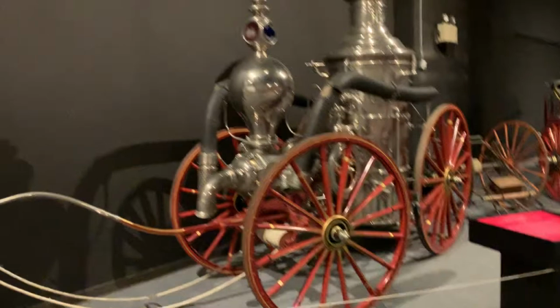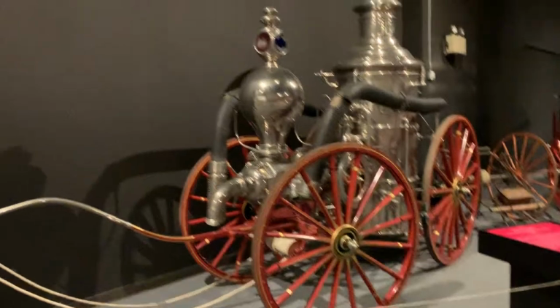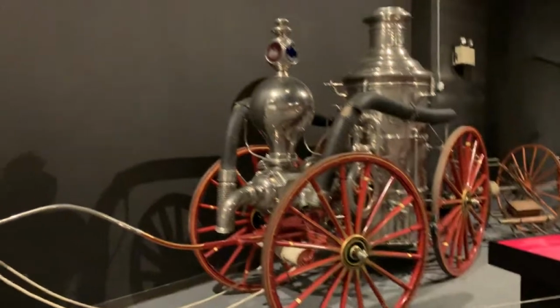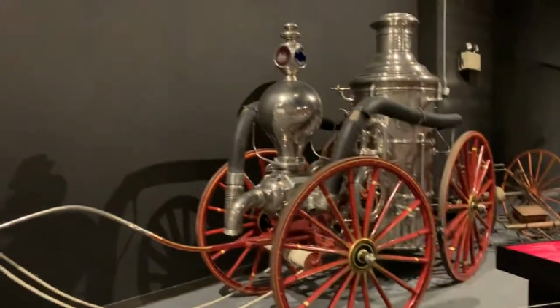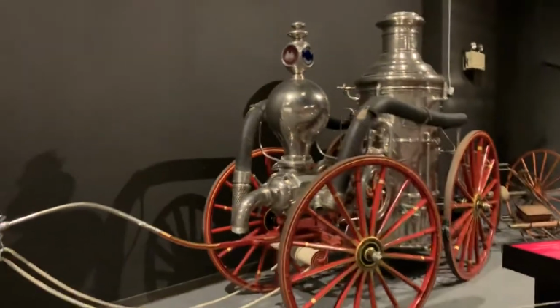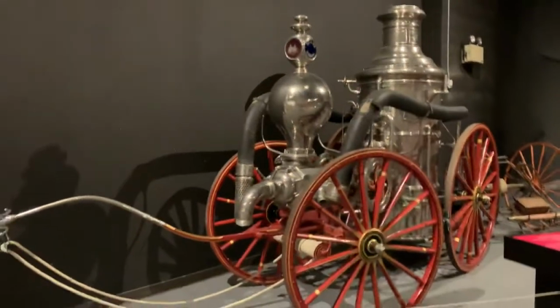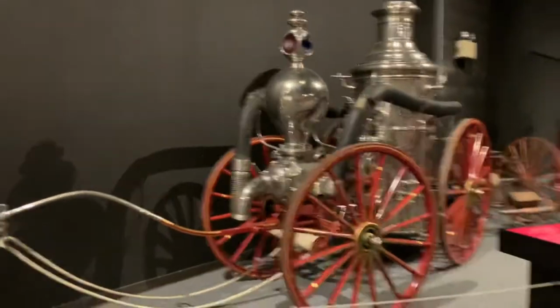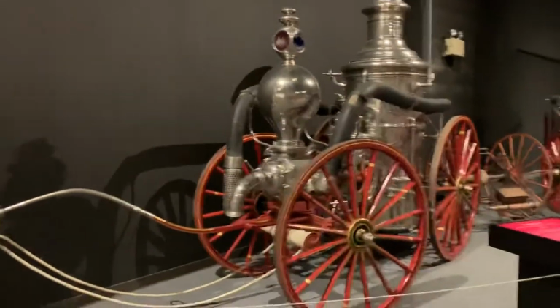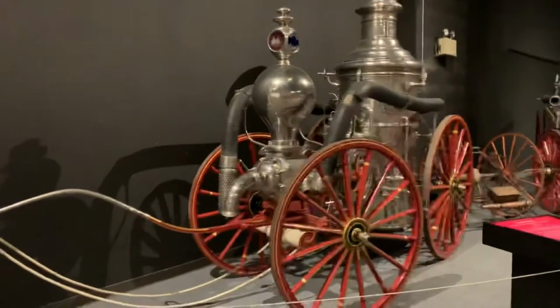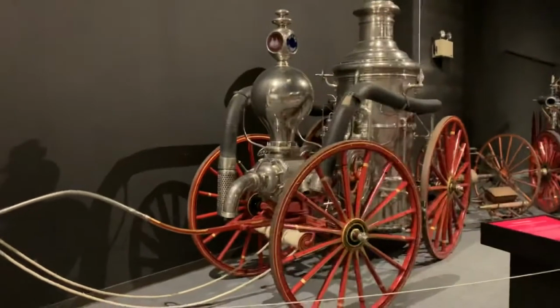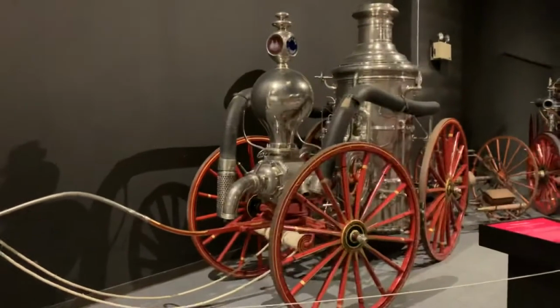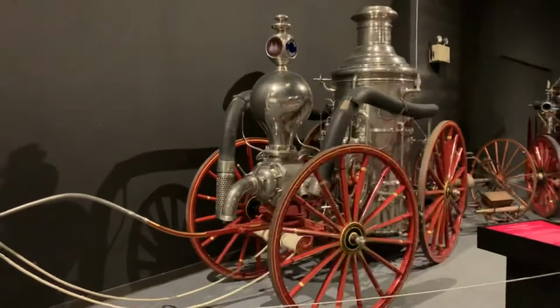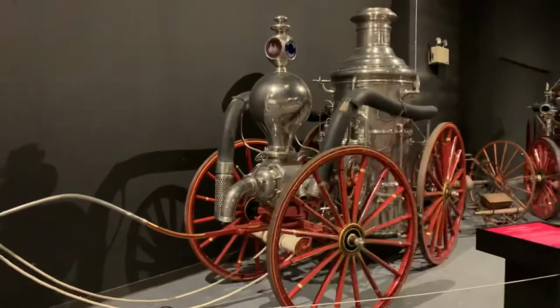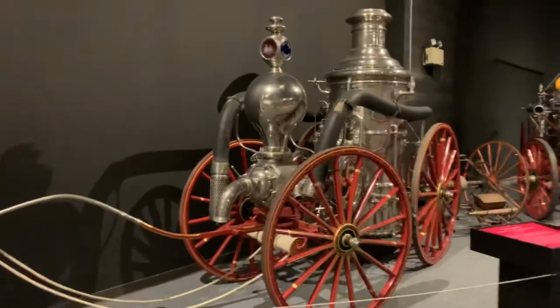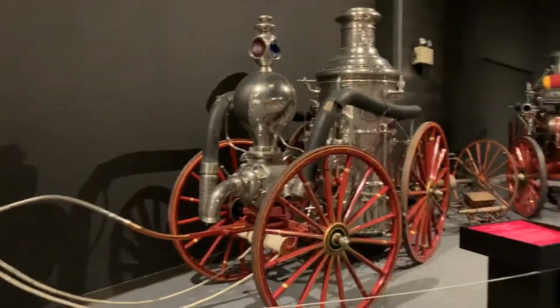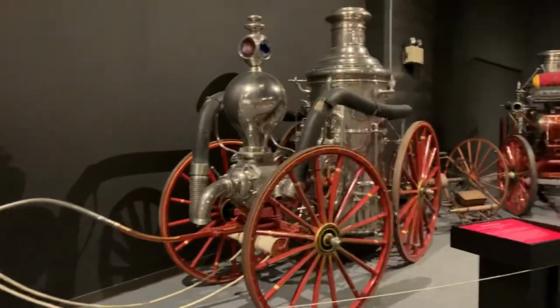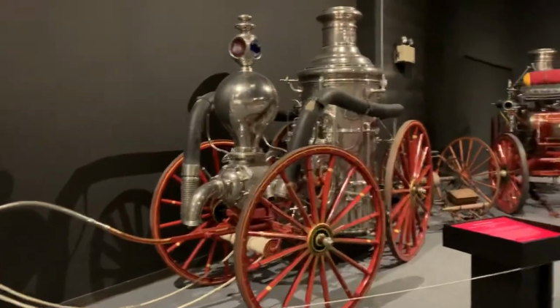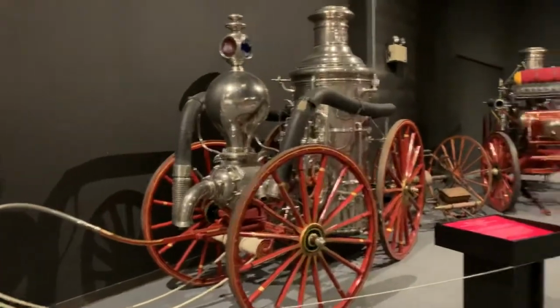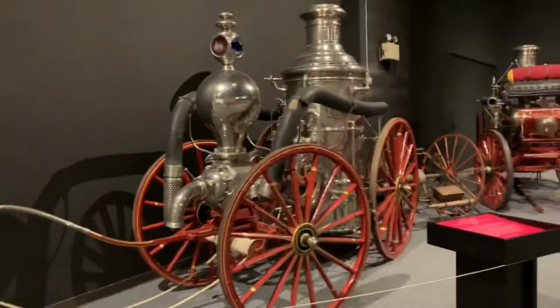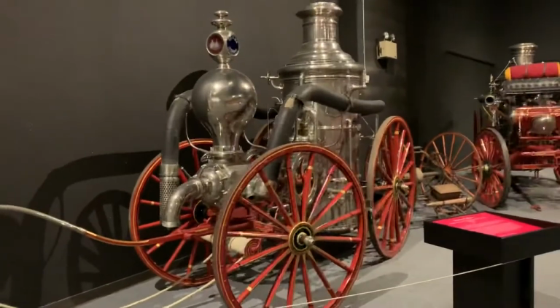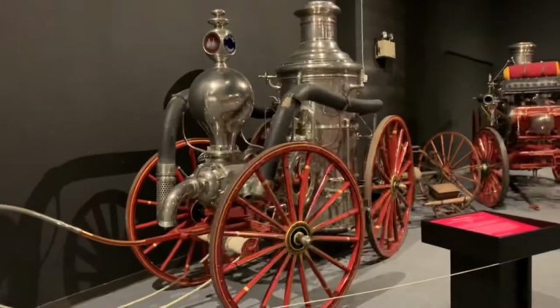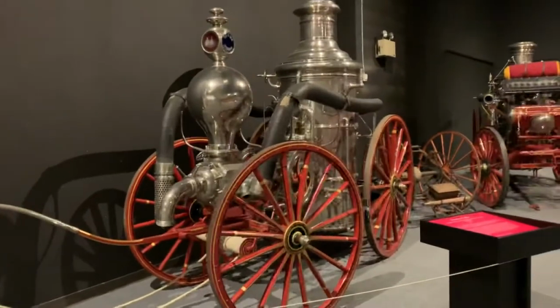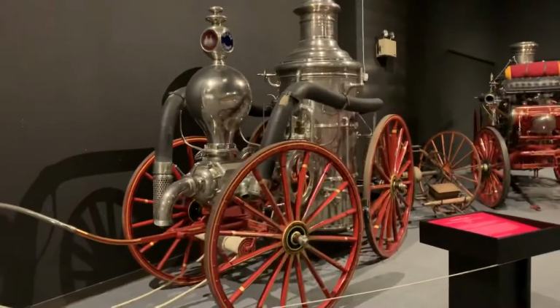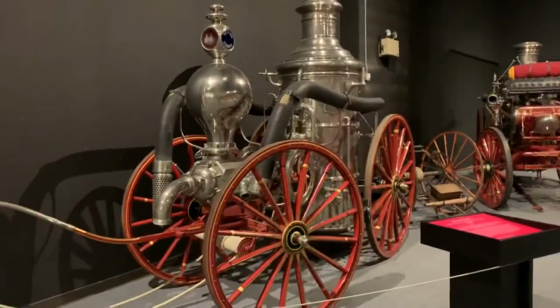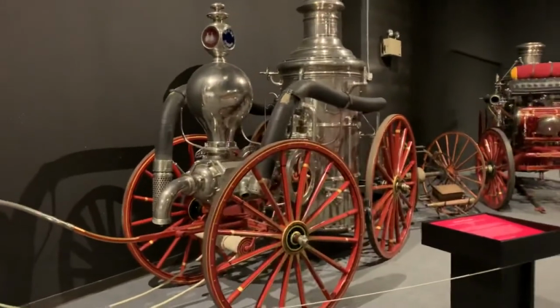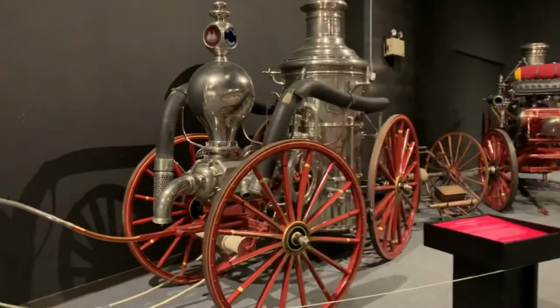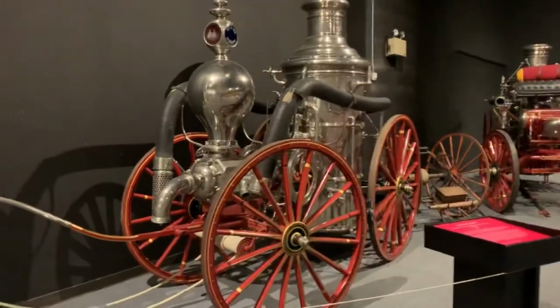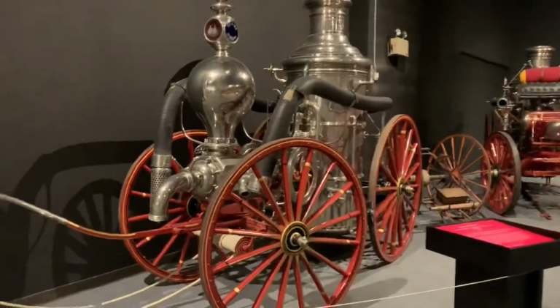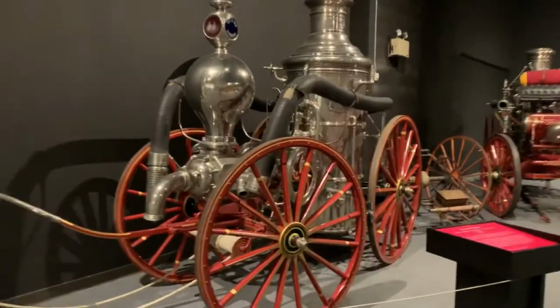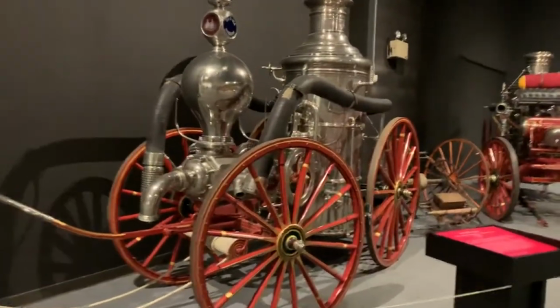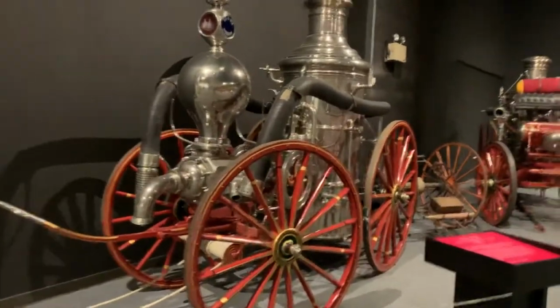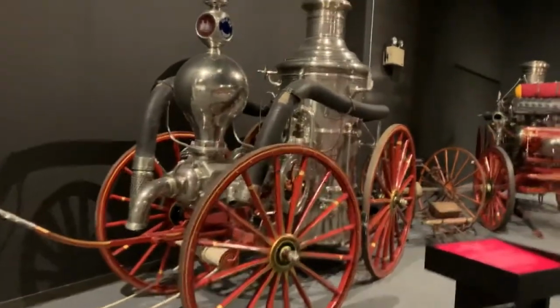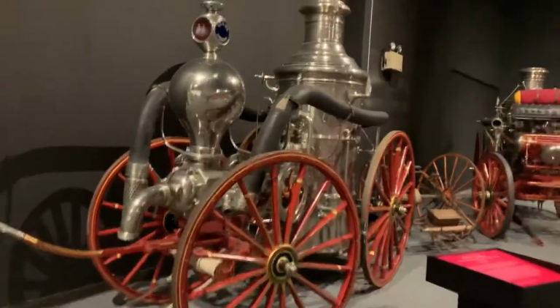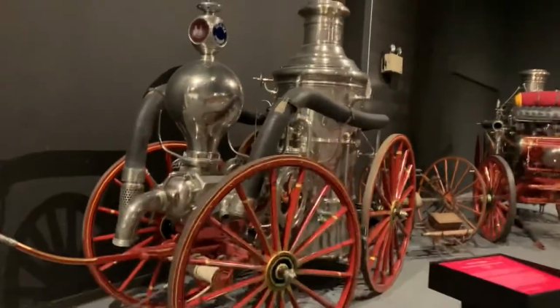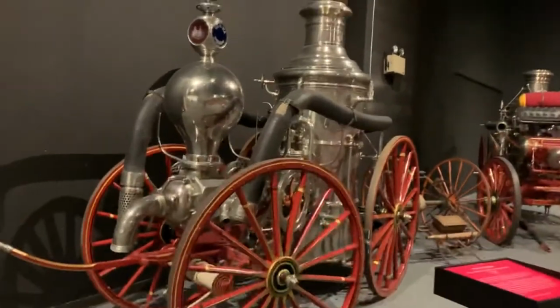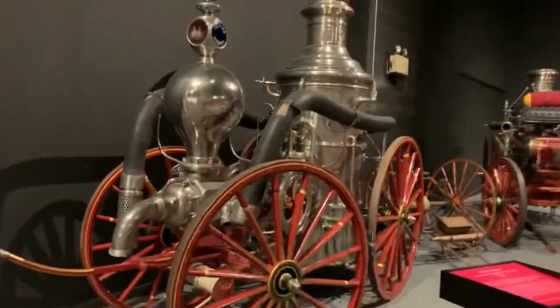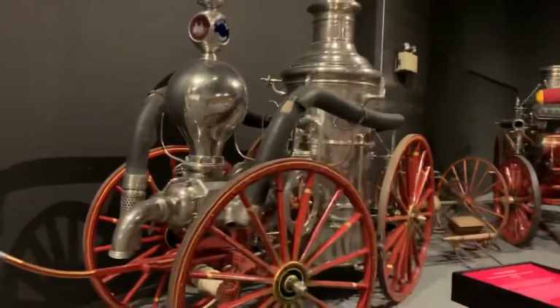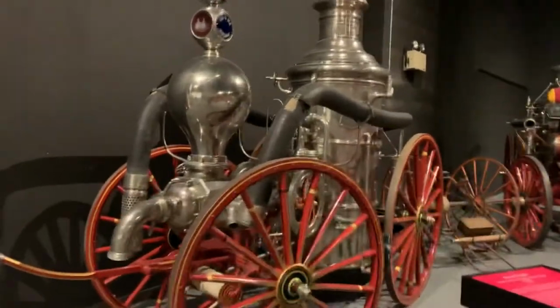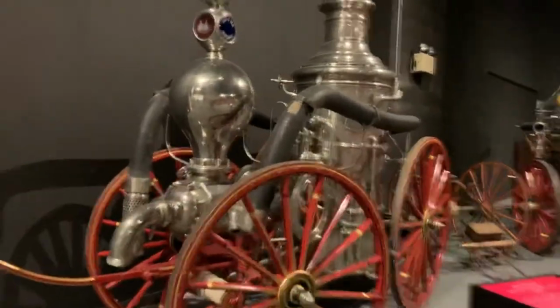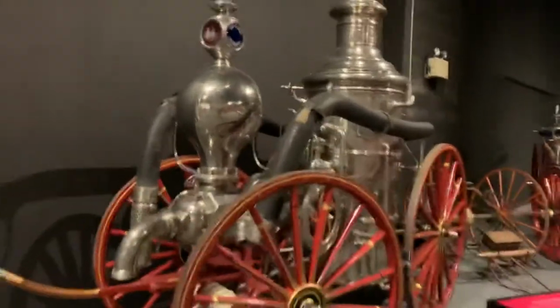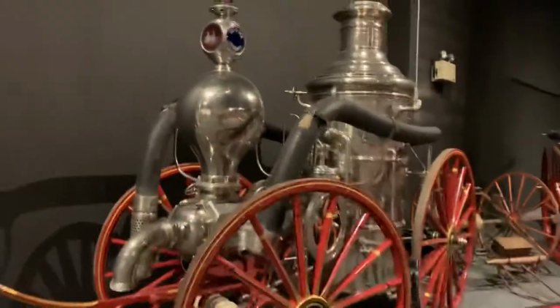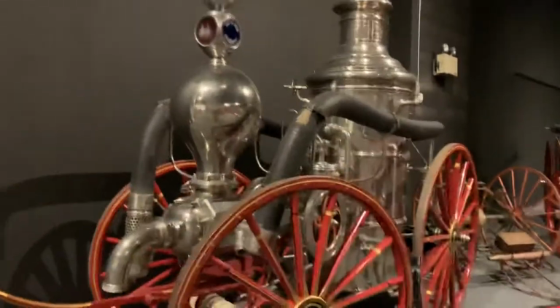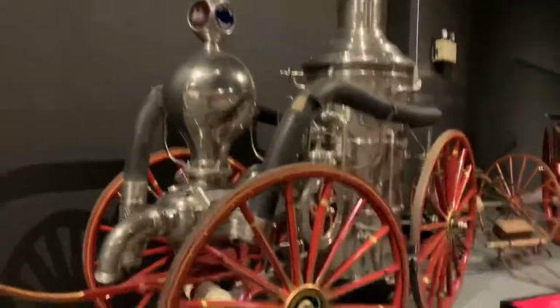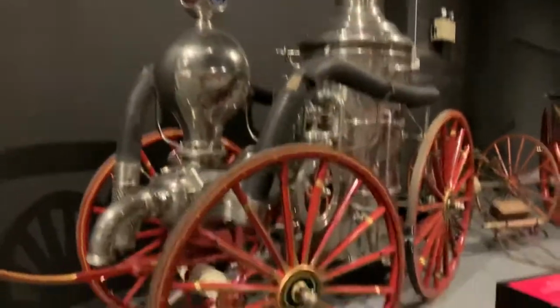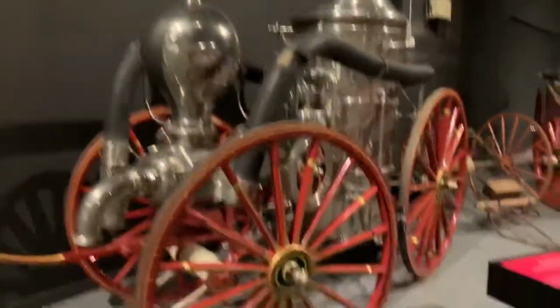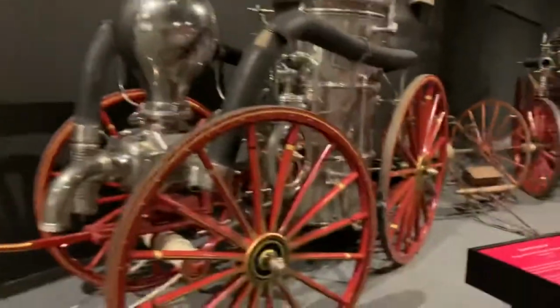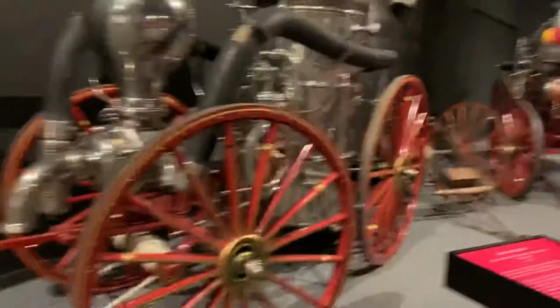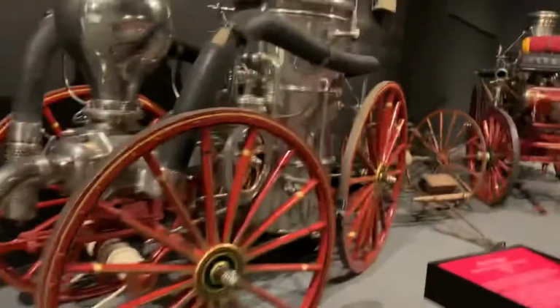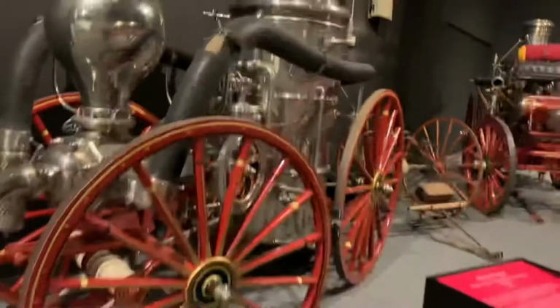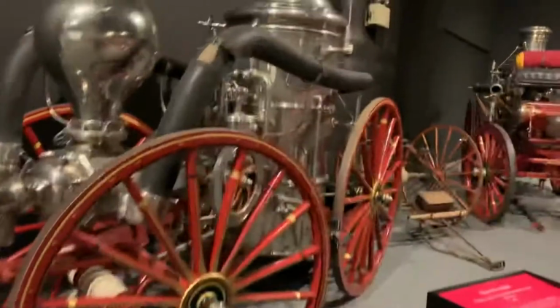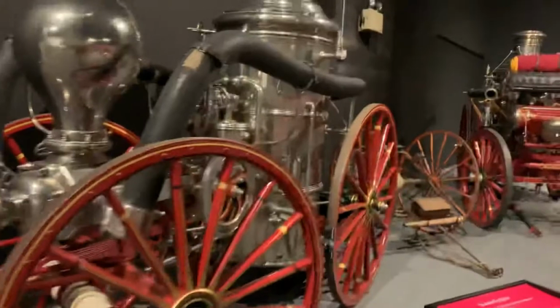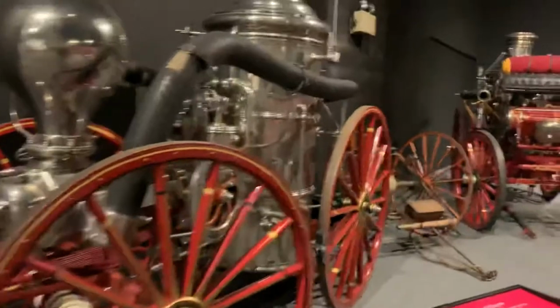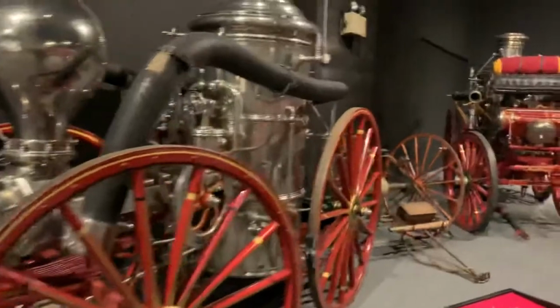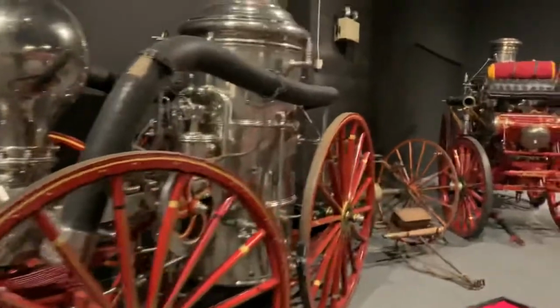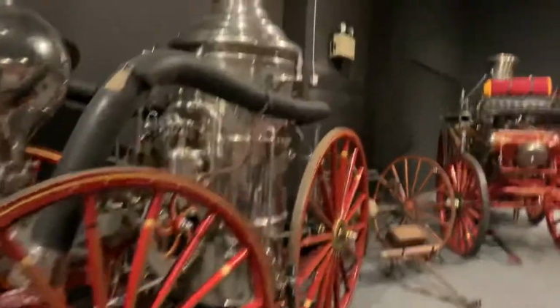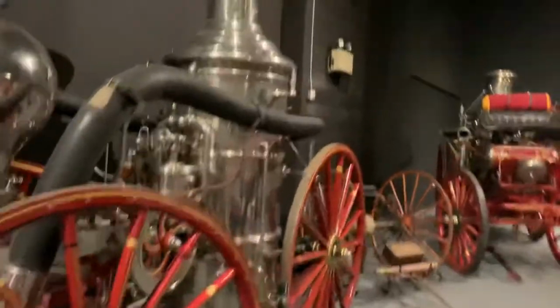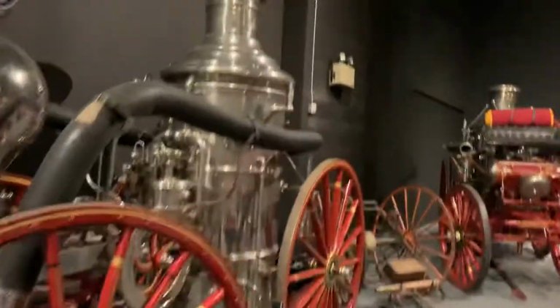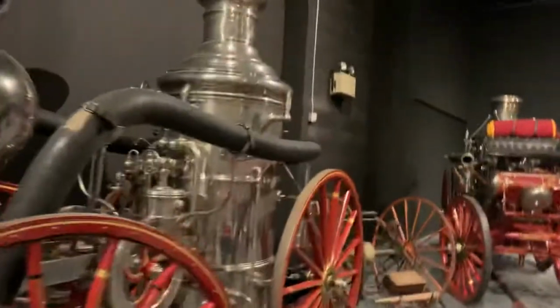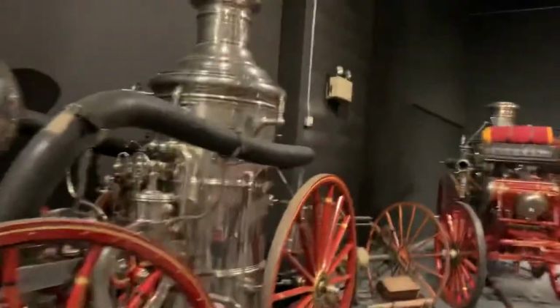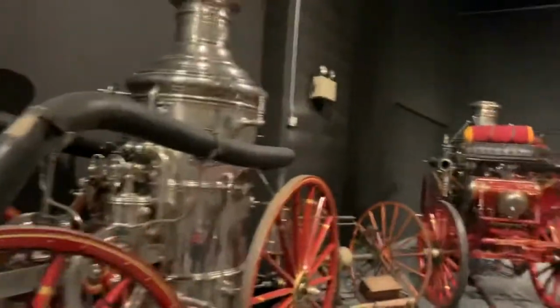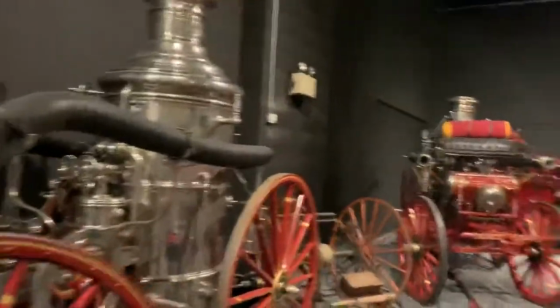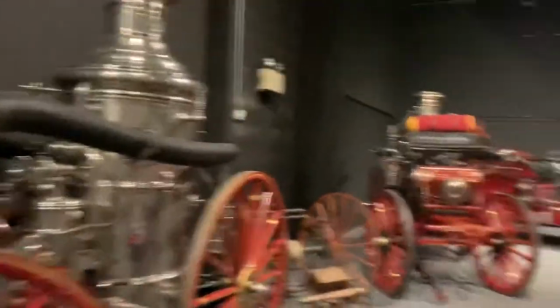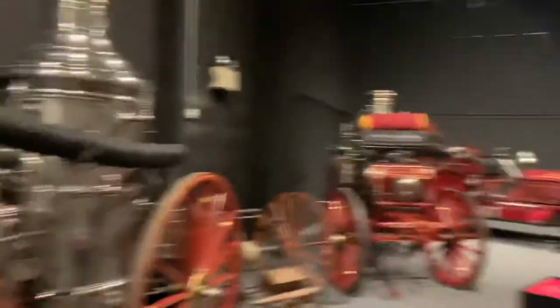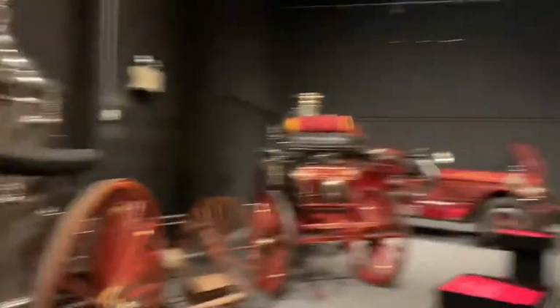Welcome back. We're at the New York State Museum in Albany, New York, in the Capitol. And you can see all these old fire engines.